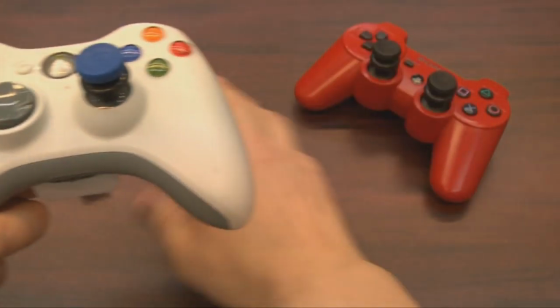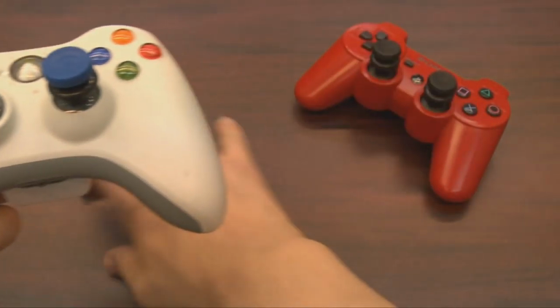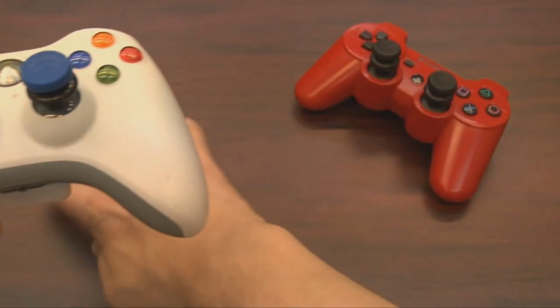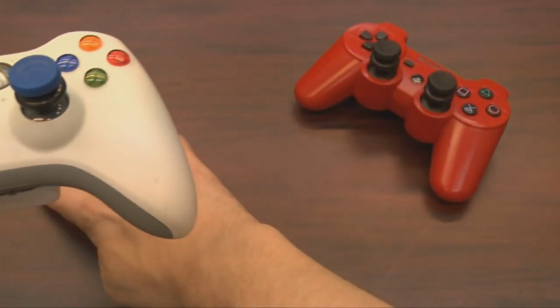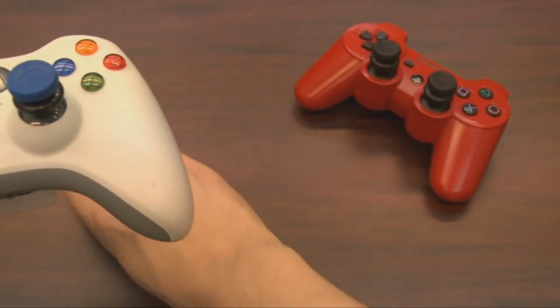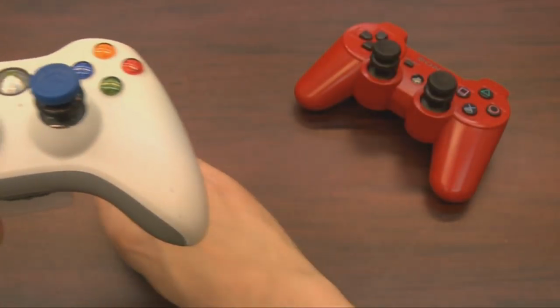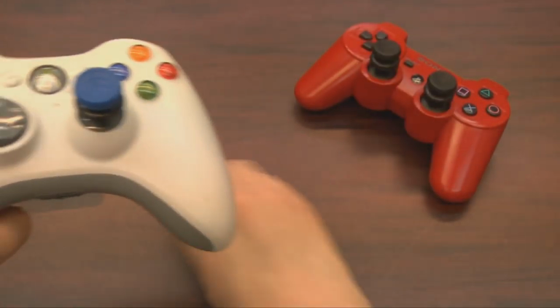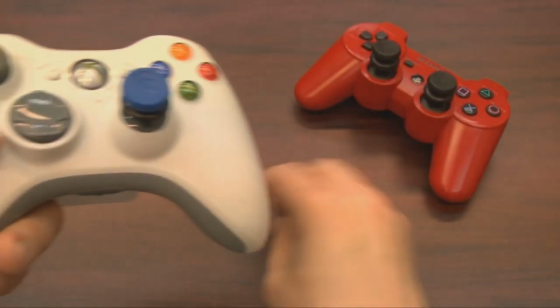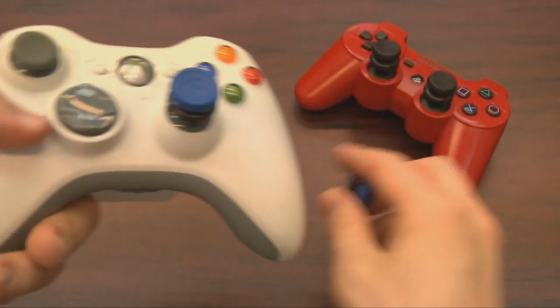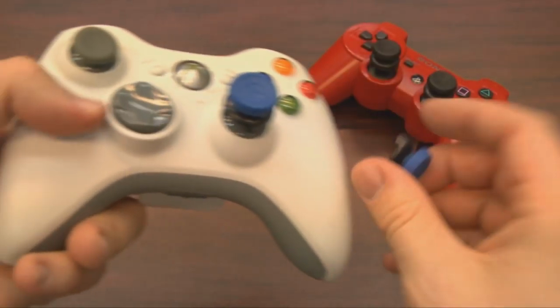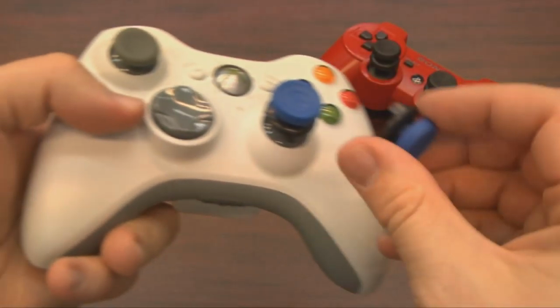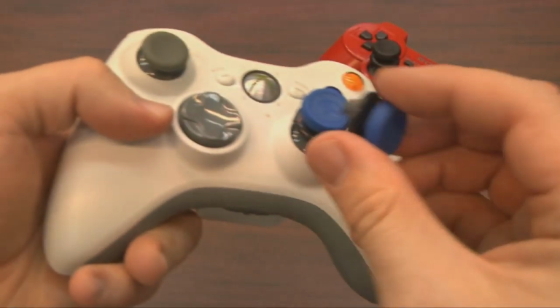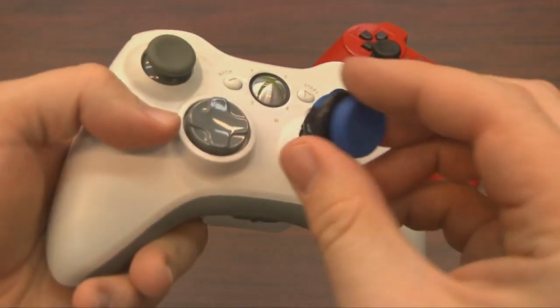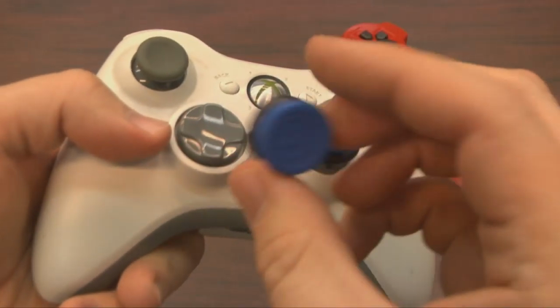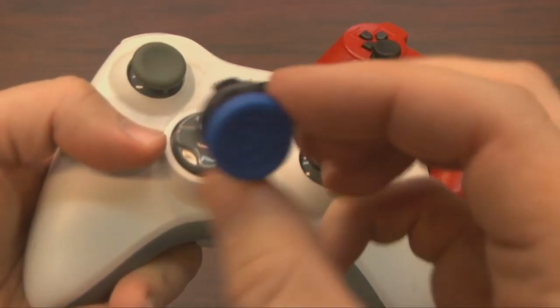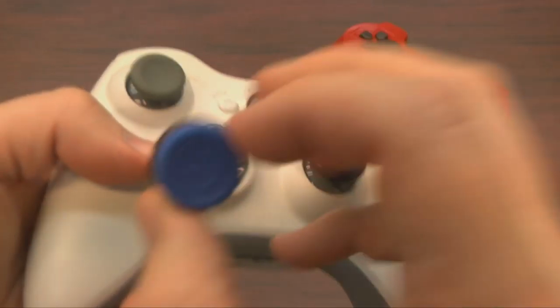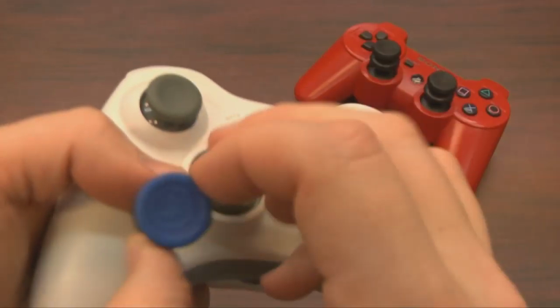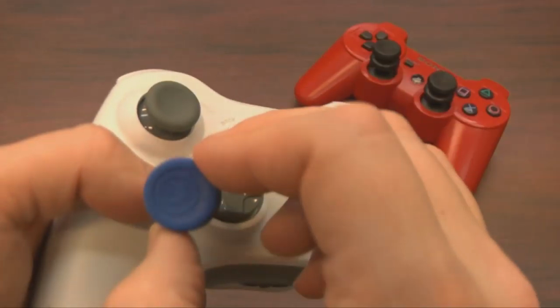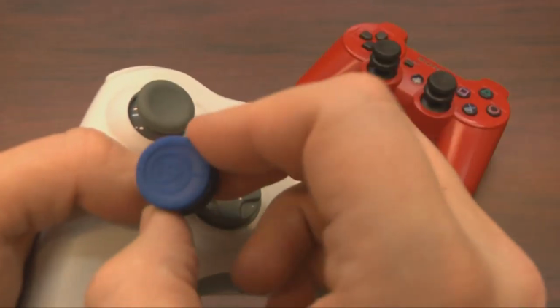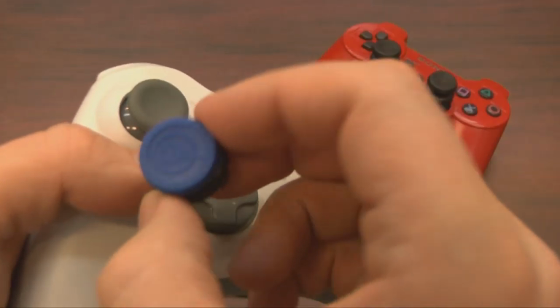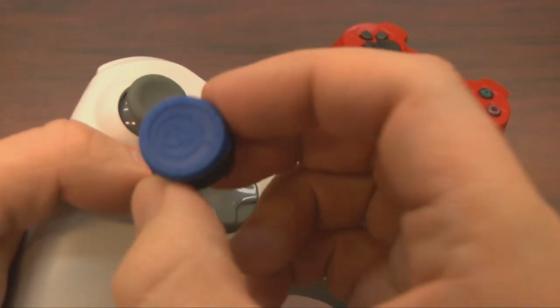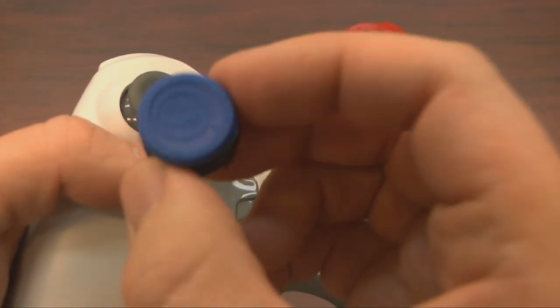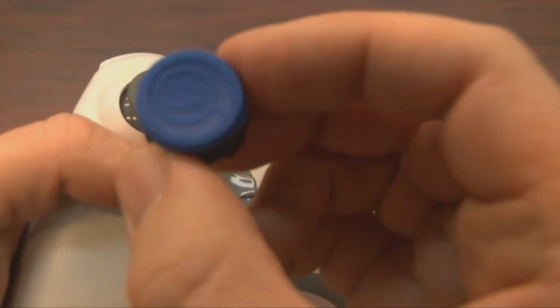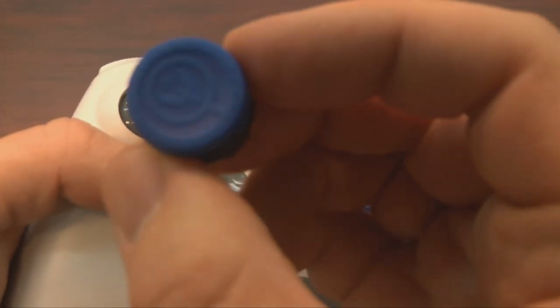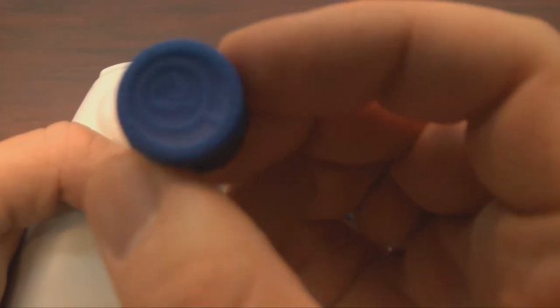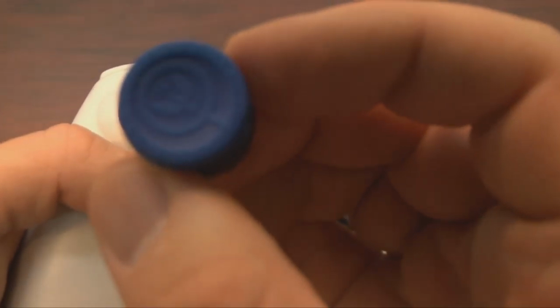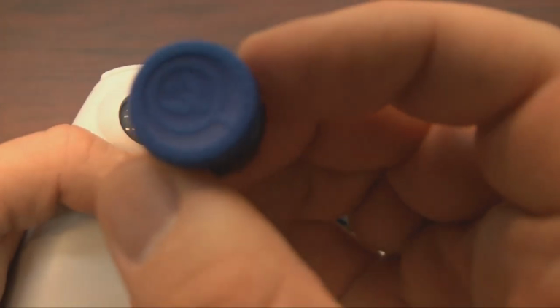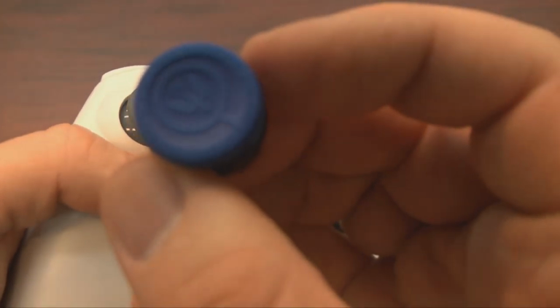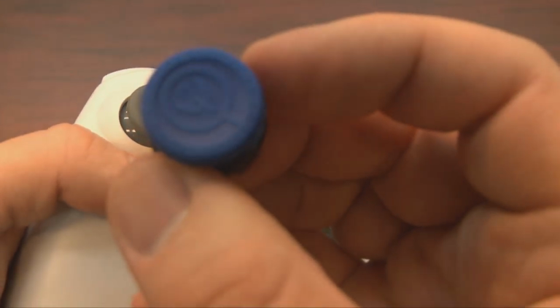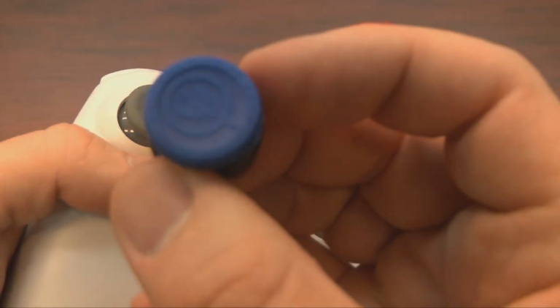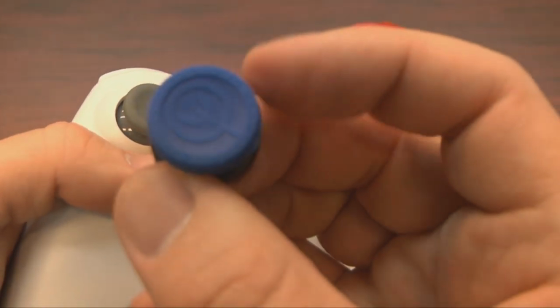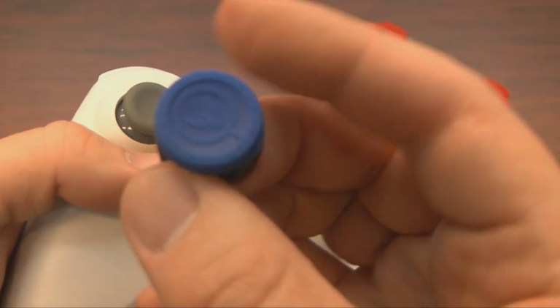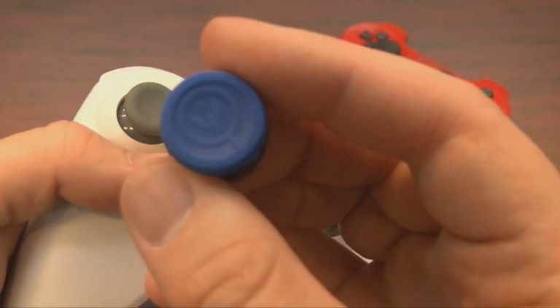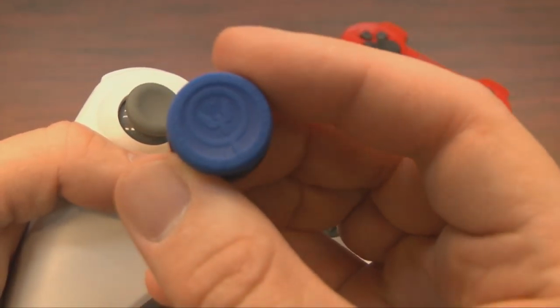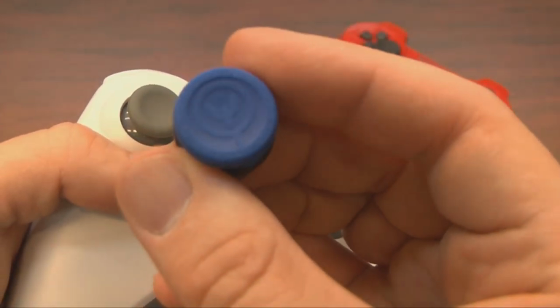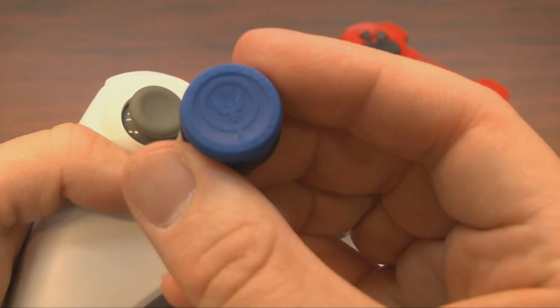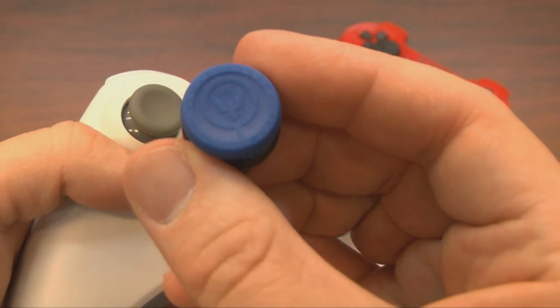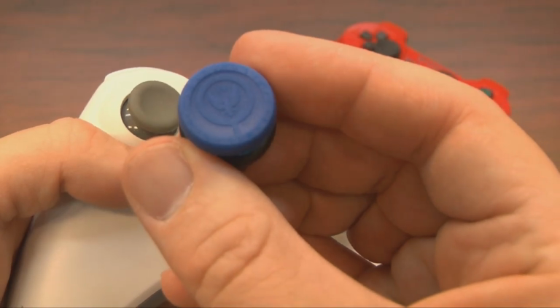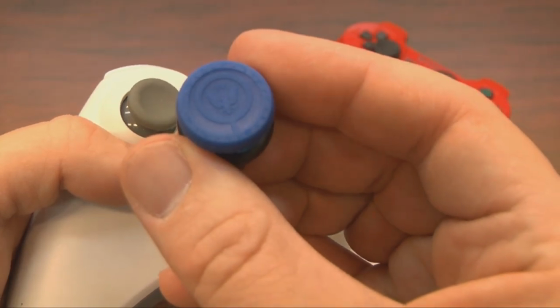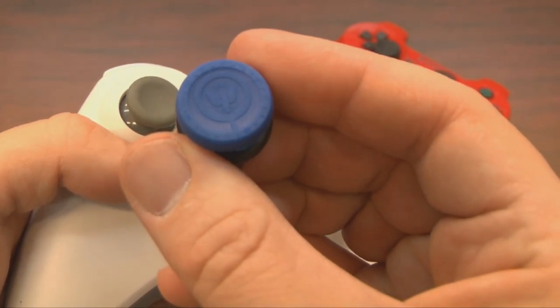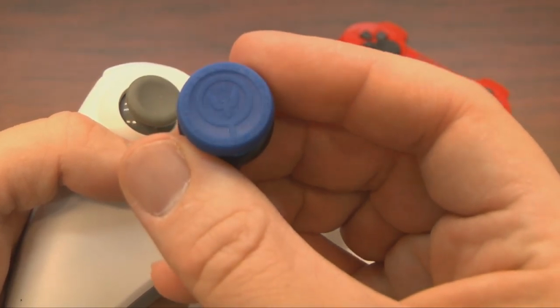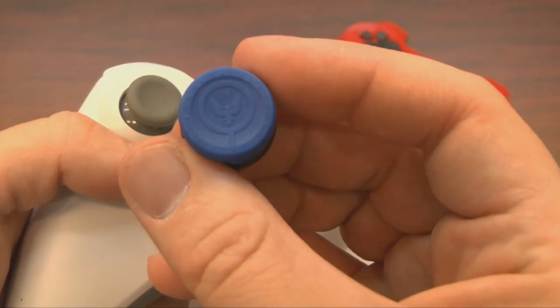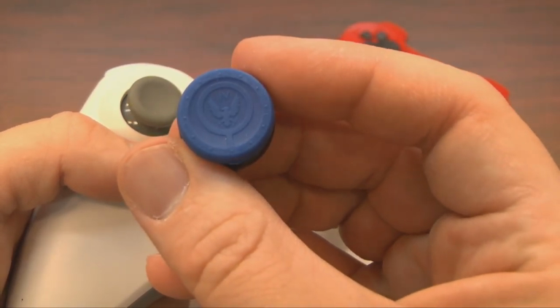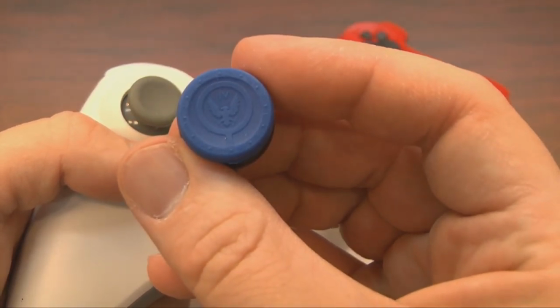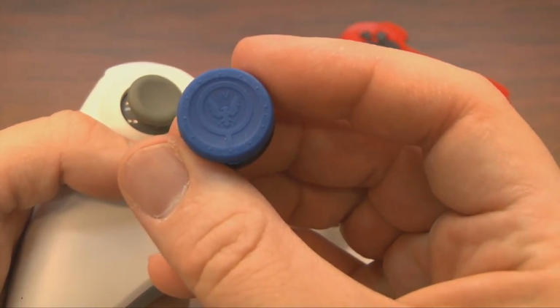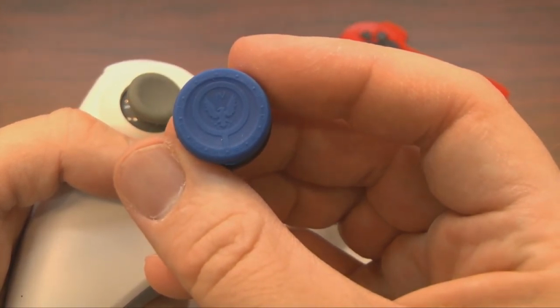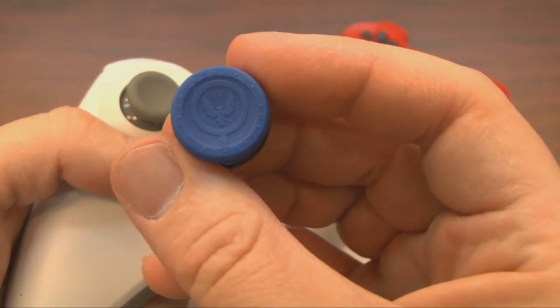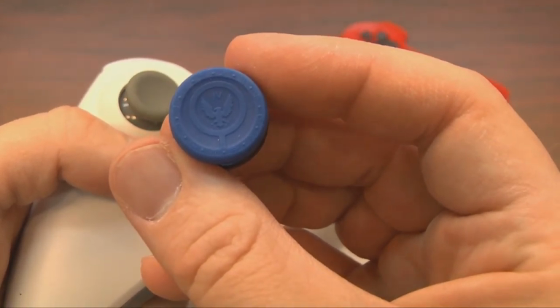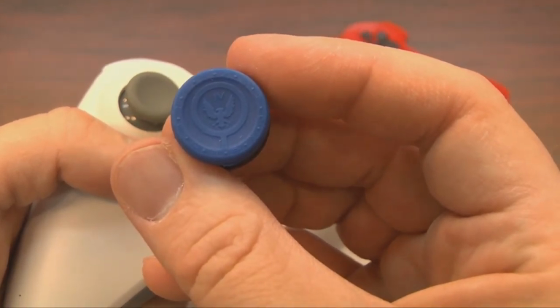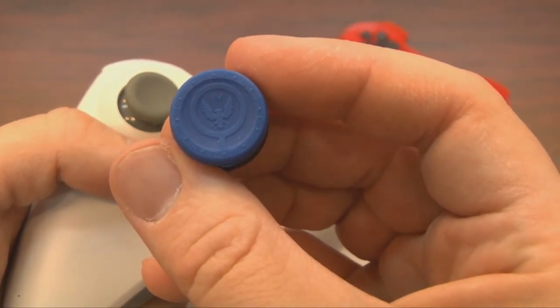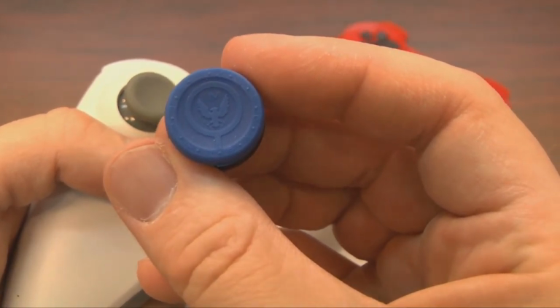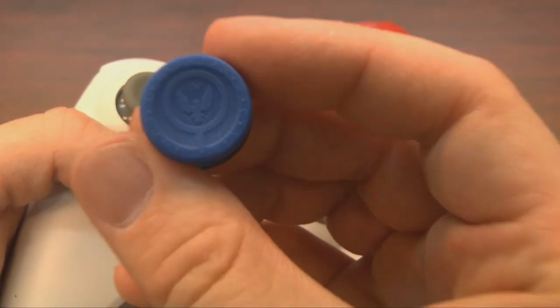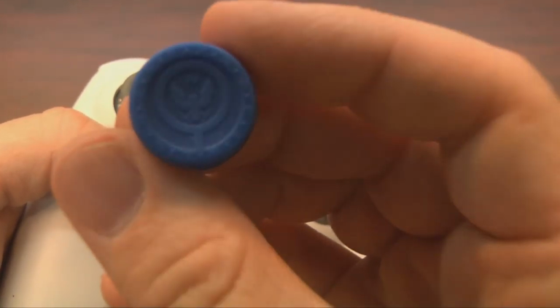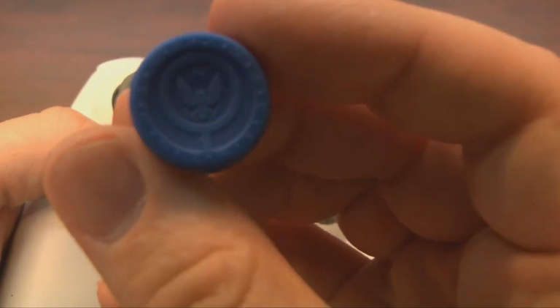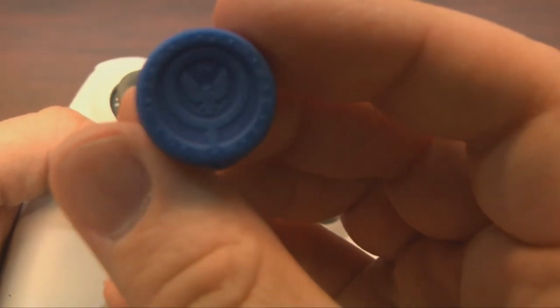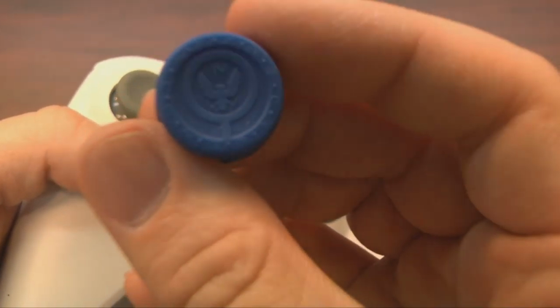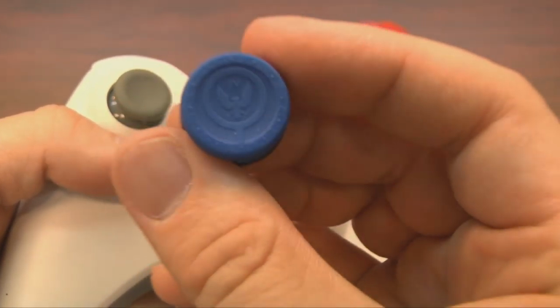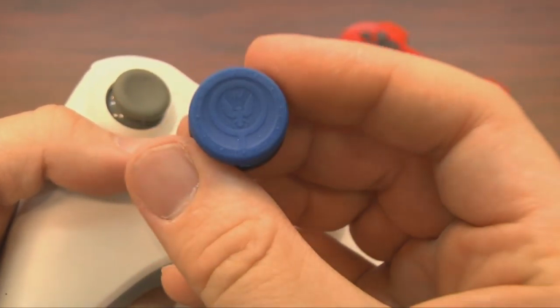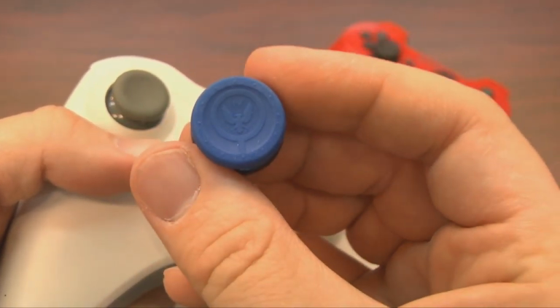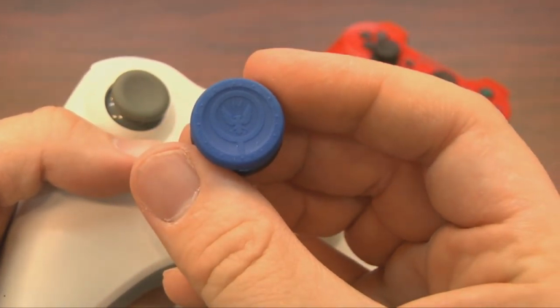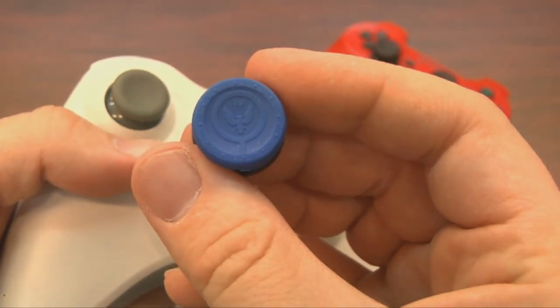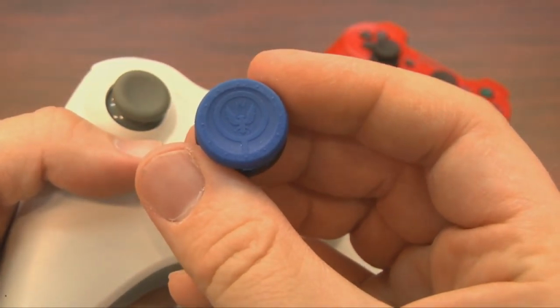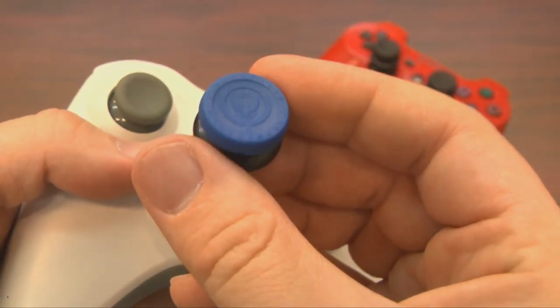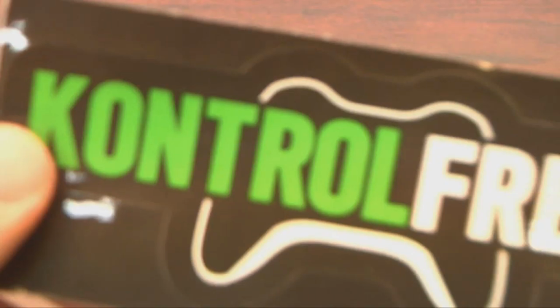The blue ones on the Xbox controller are the Infinity, which have an eagle and some other design cues. They look neat.